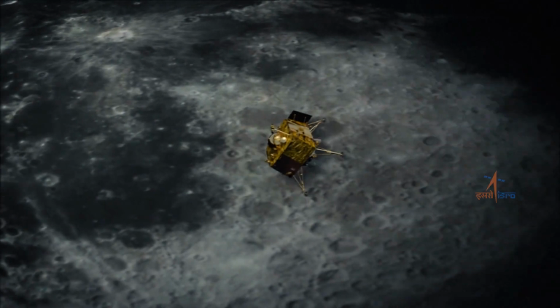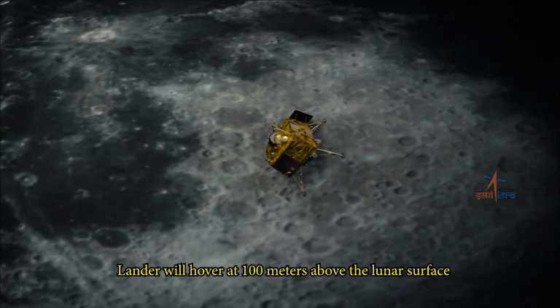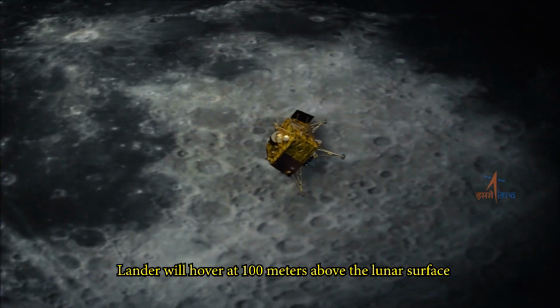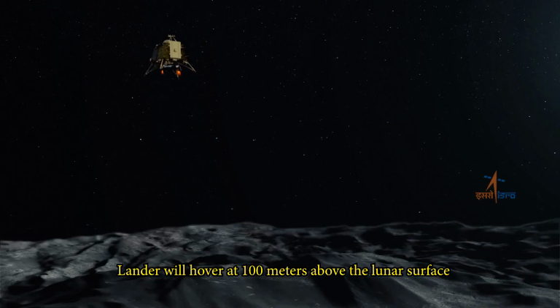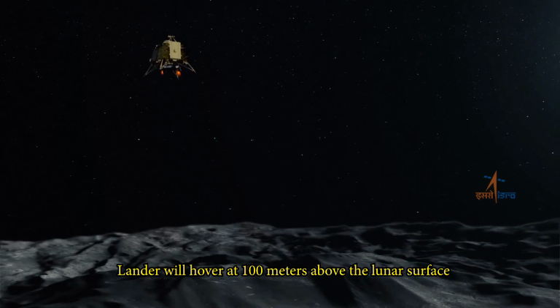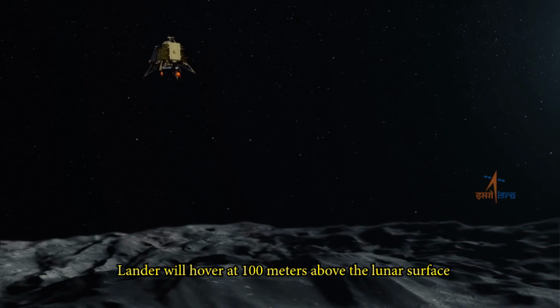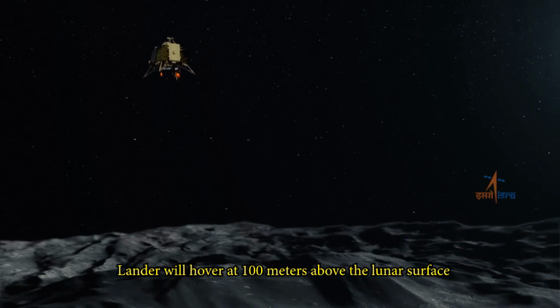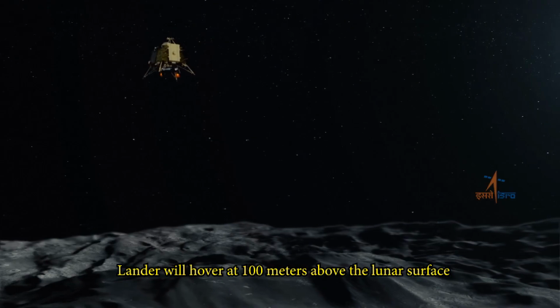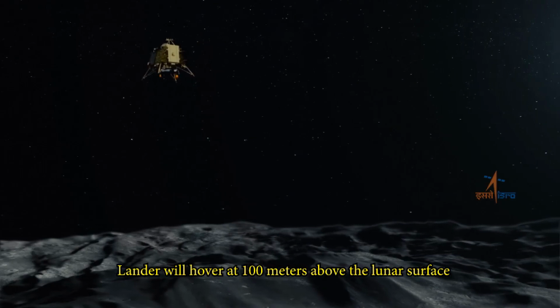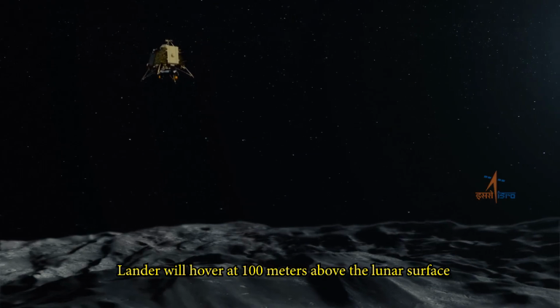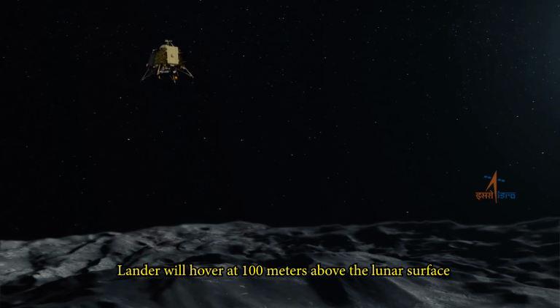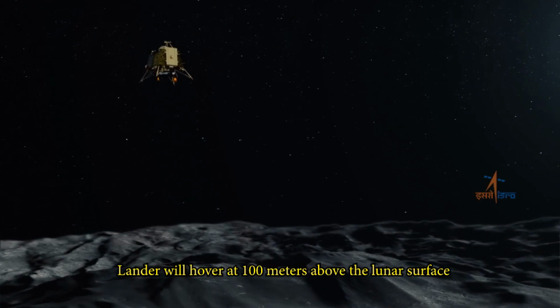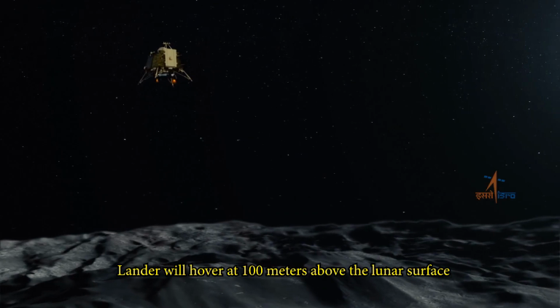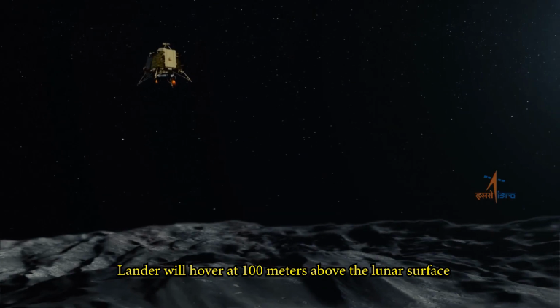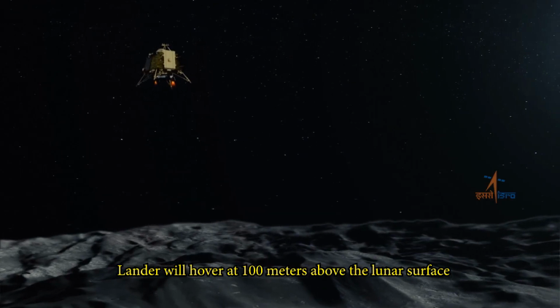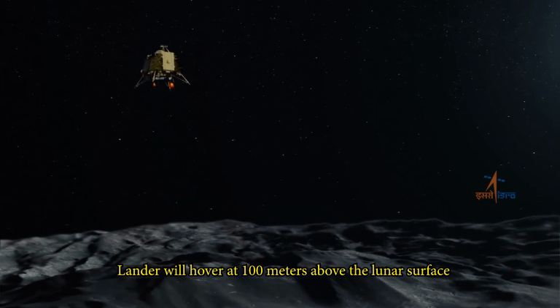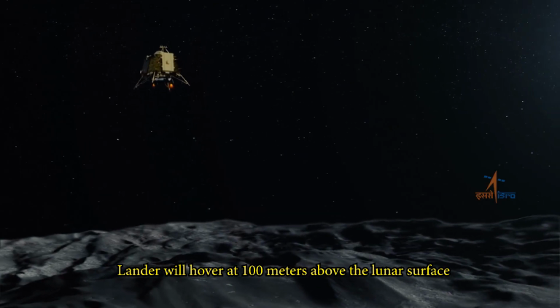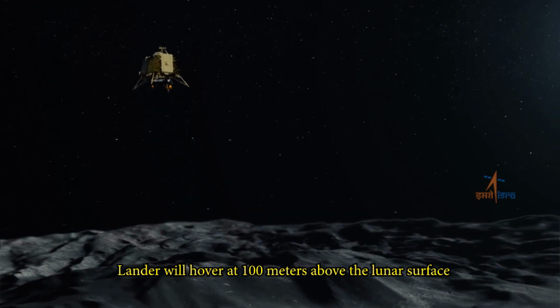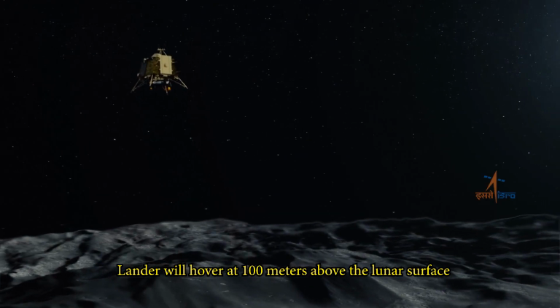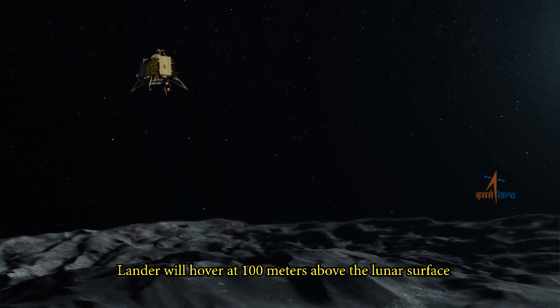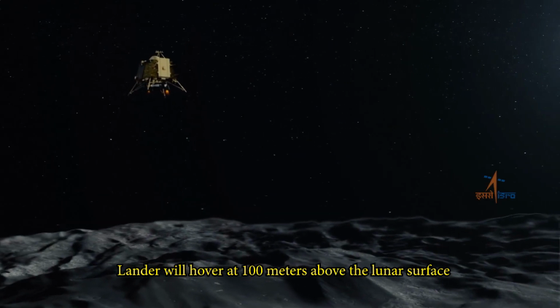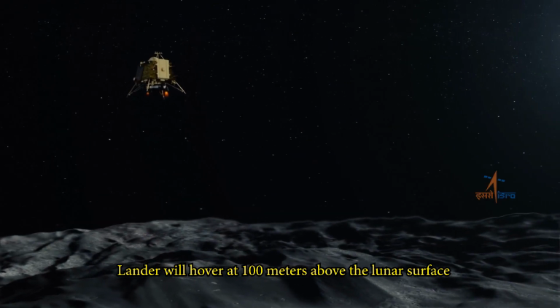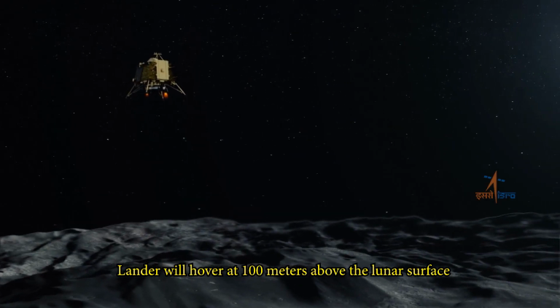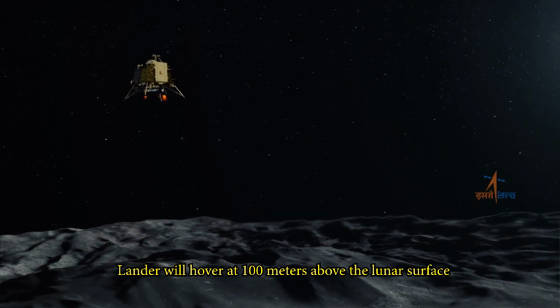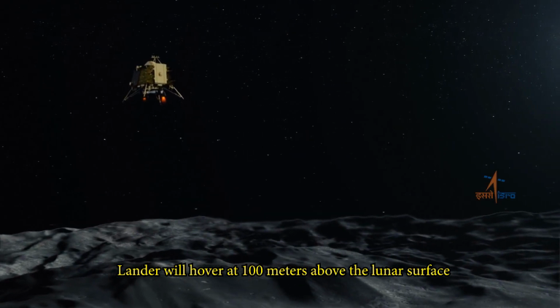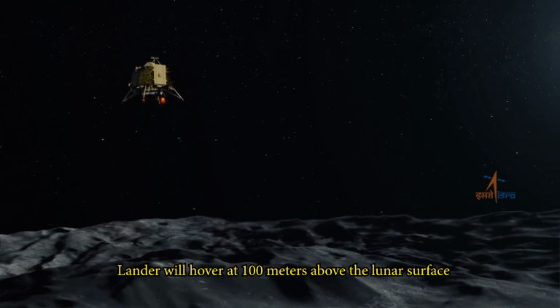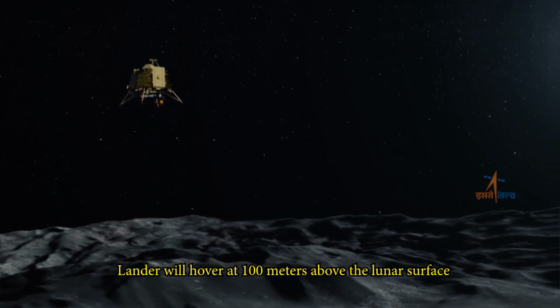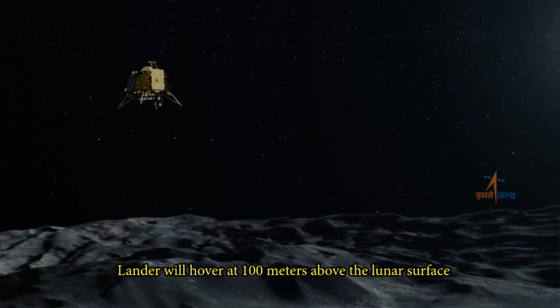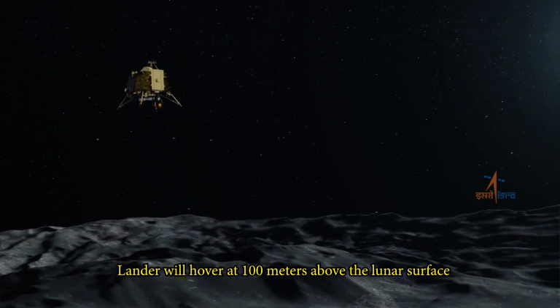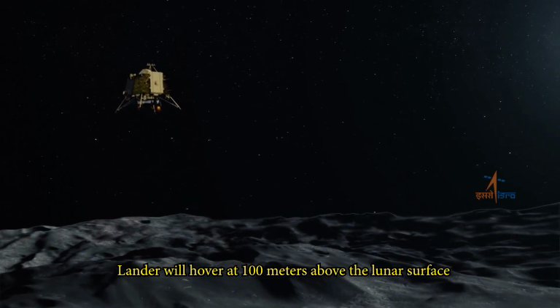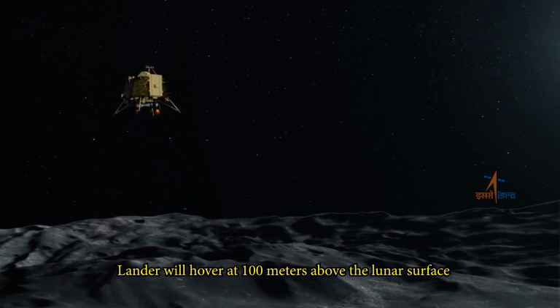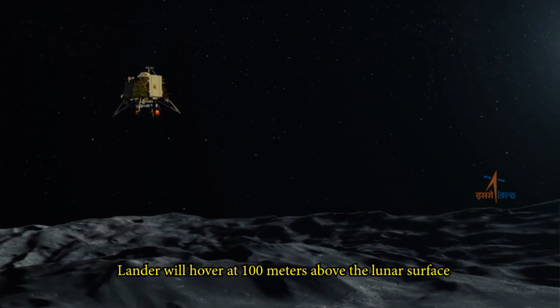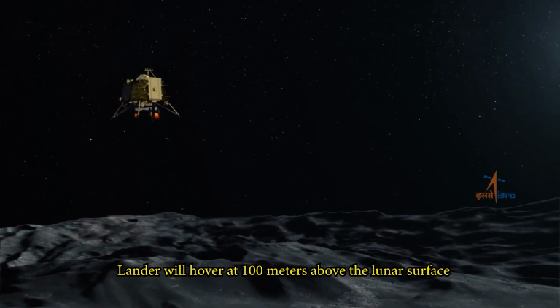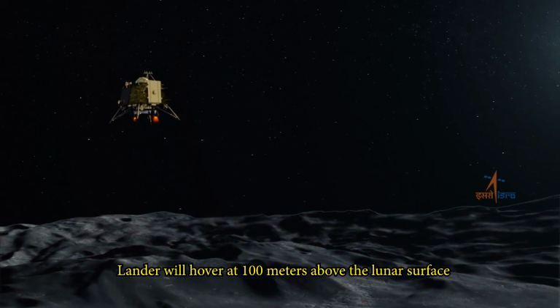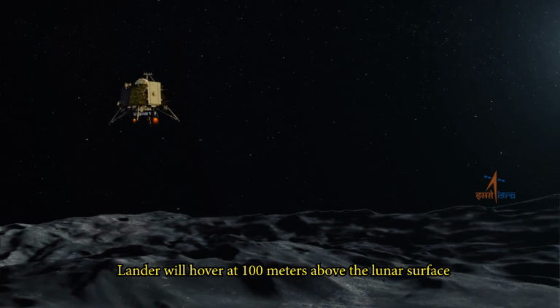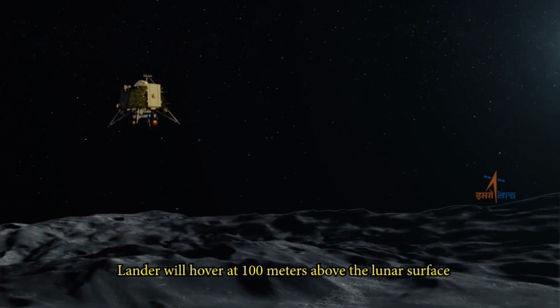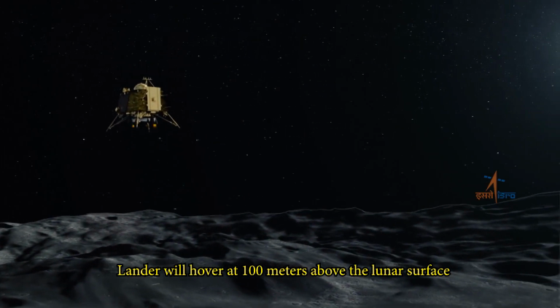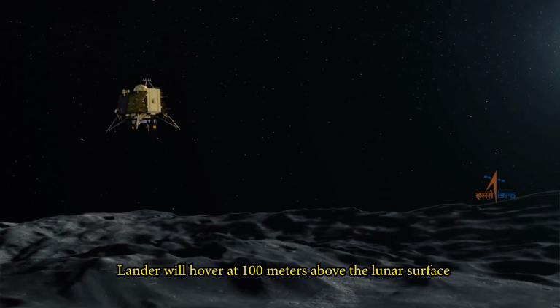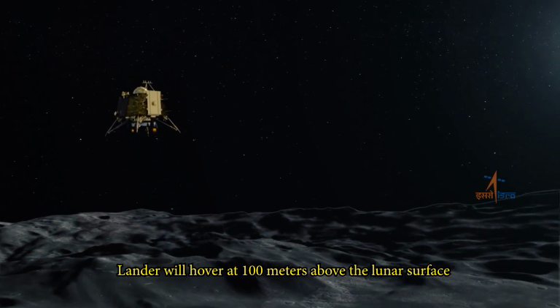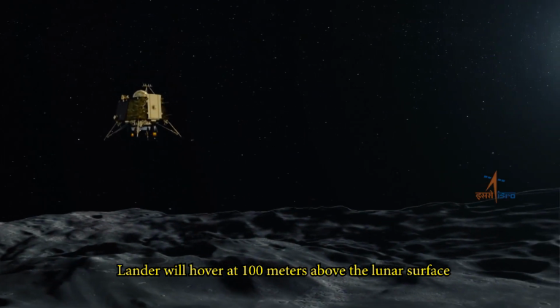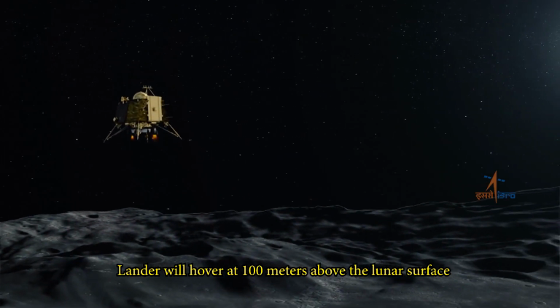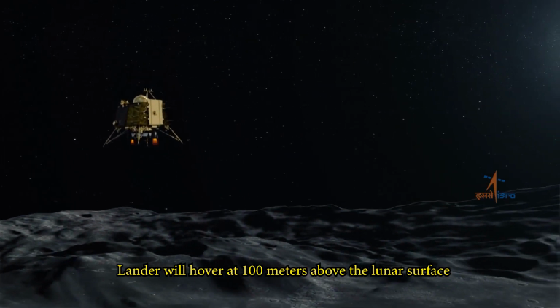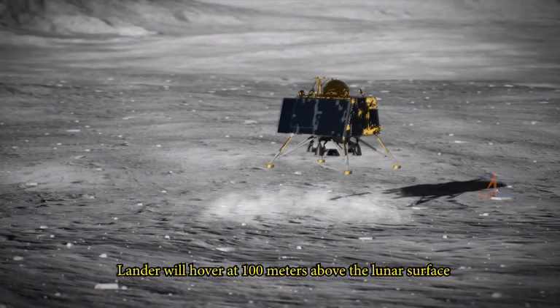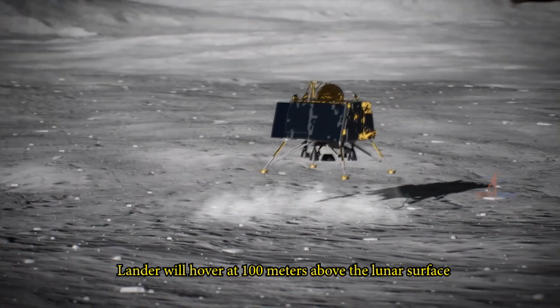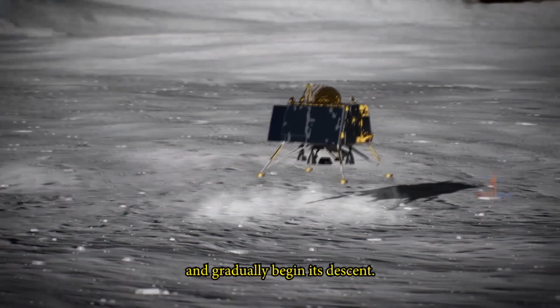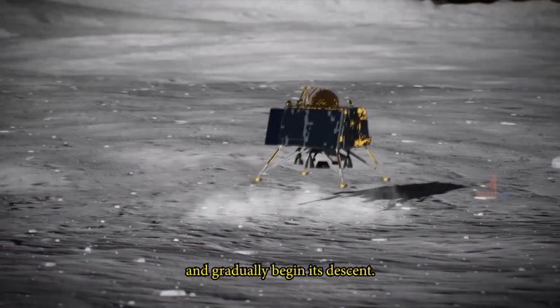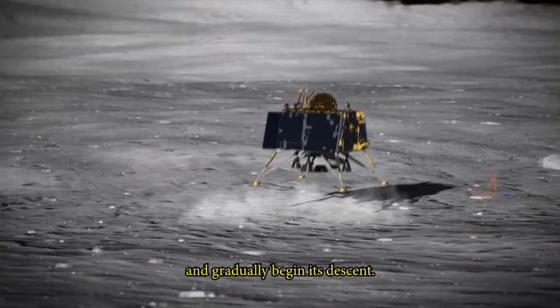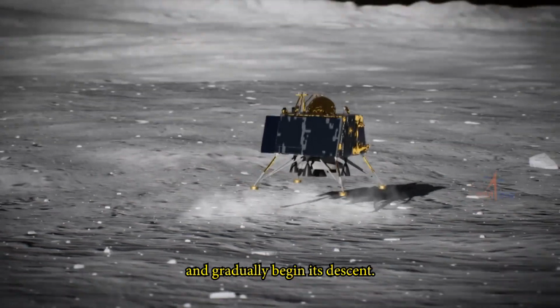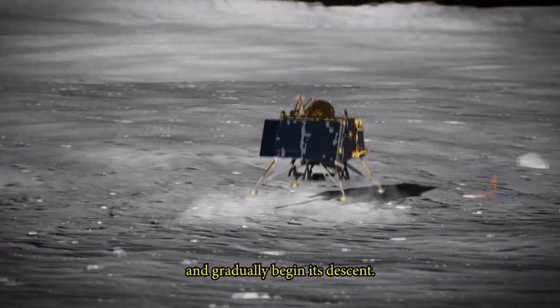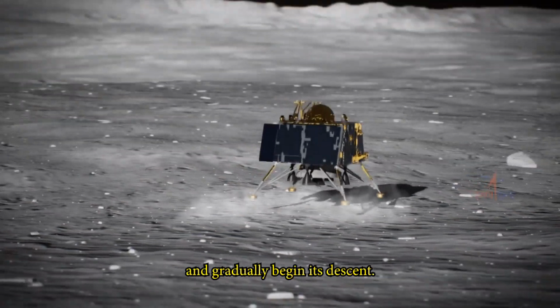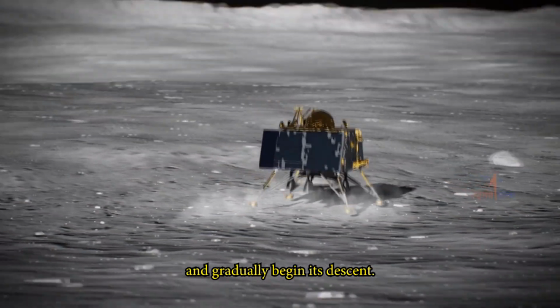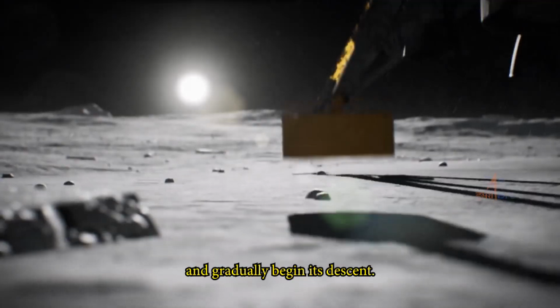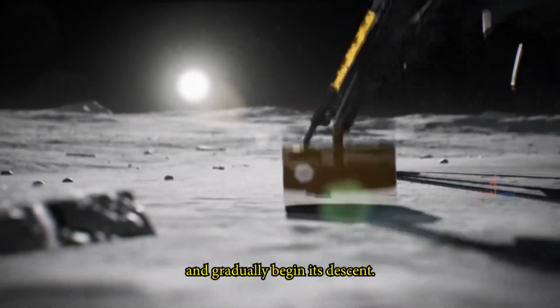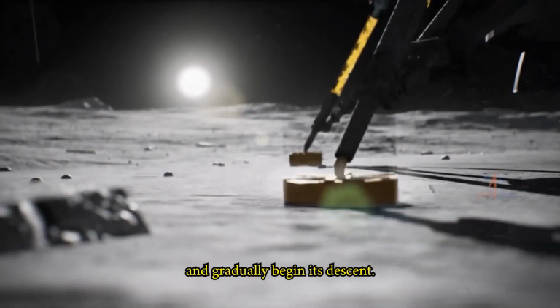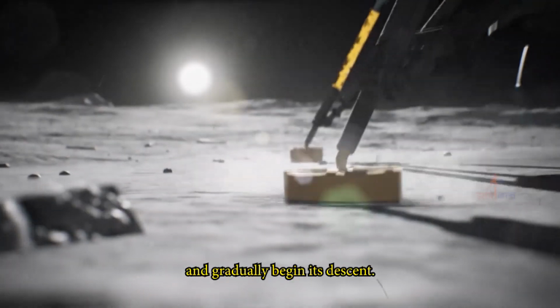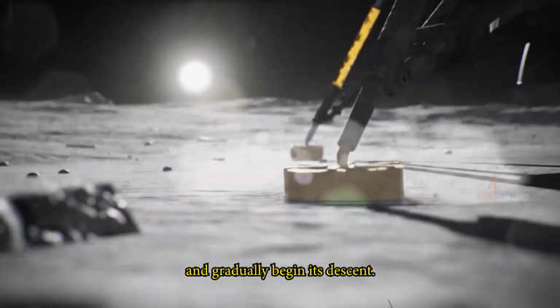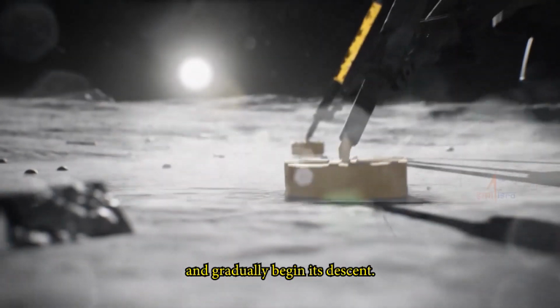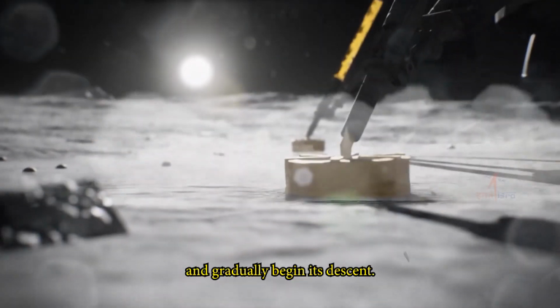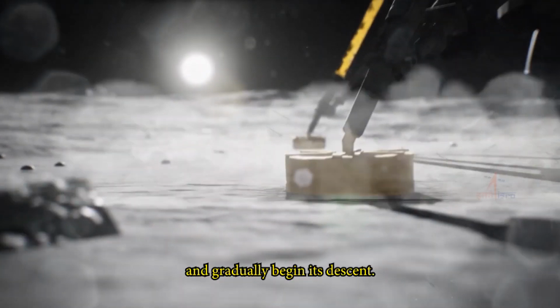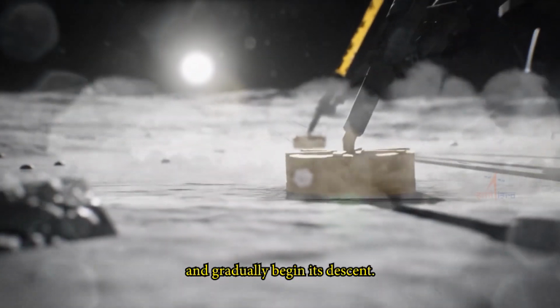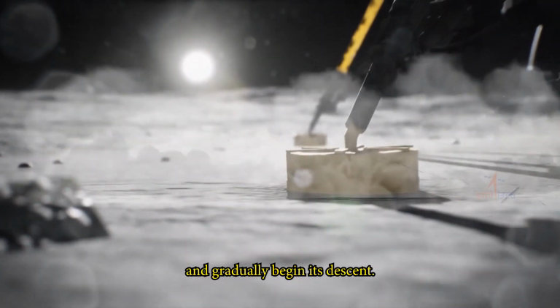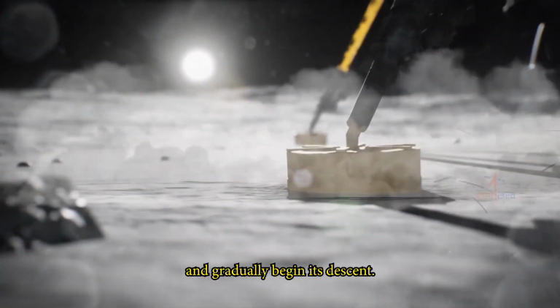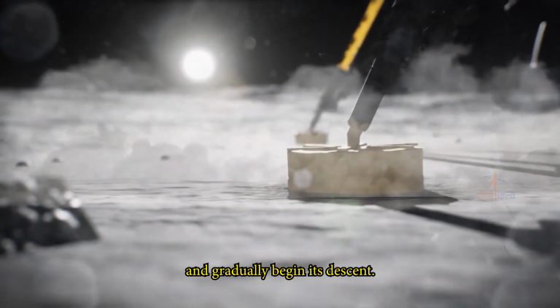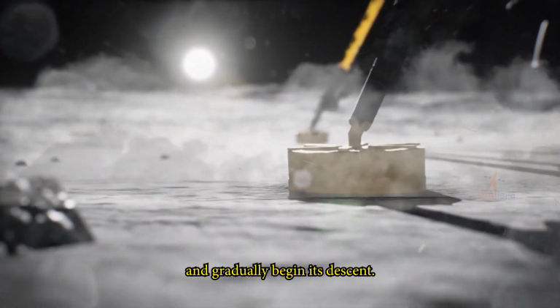The lander will hover at 100 m above the lunar surface, scan for any changes in the lunar surface, and gradually begin its descent.